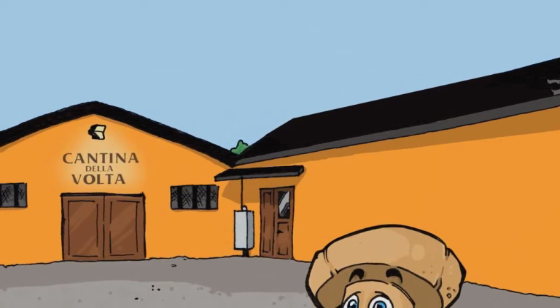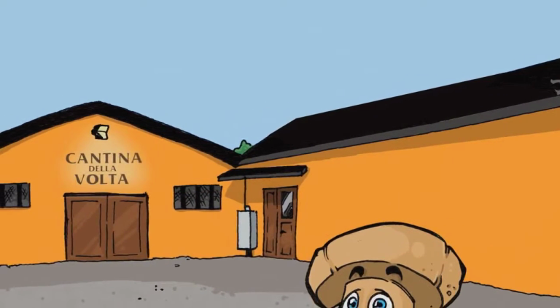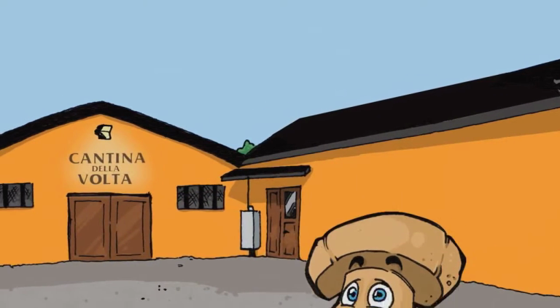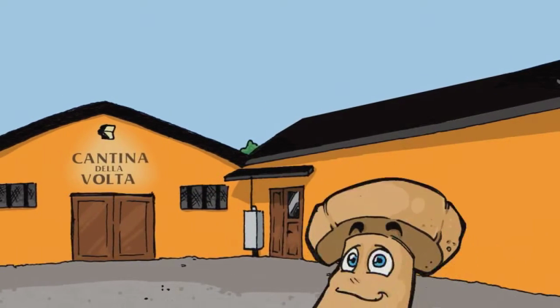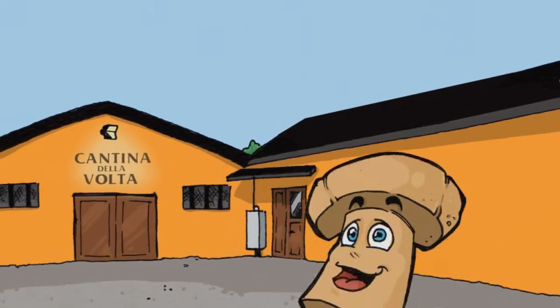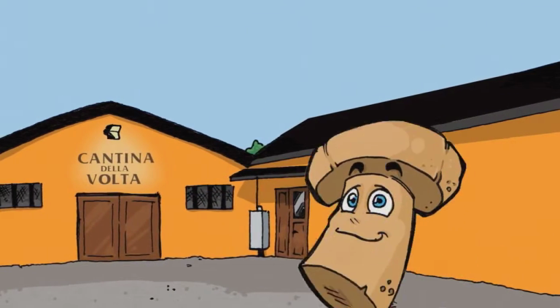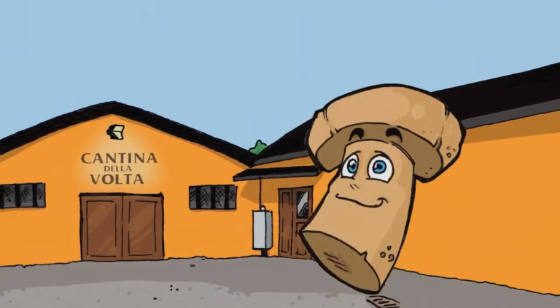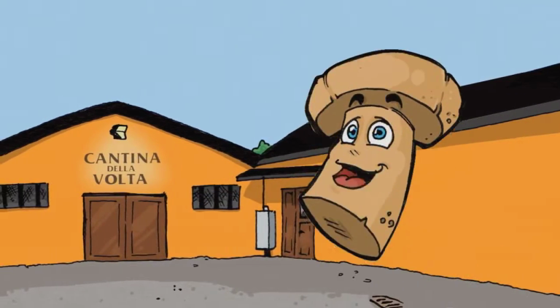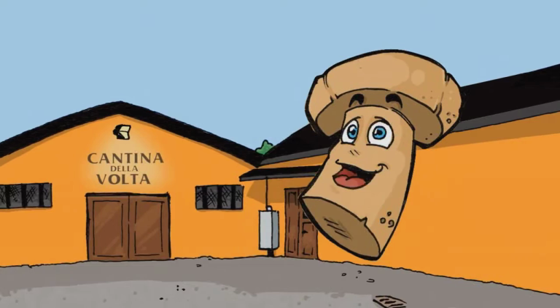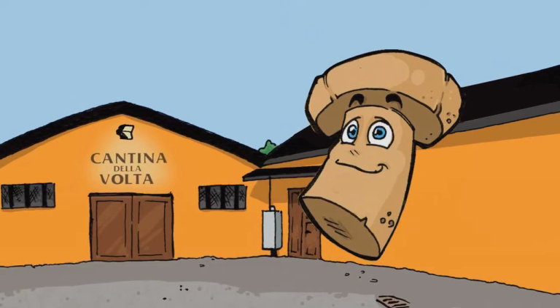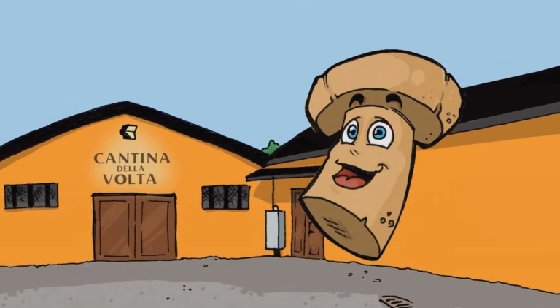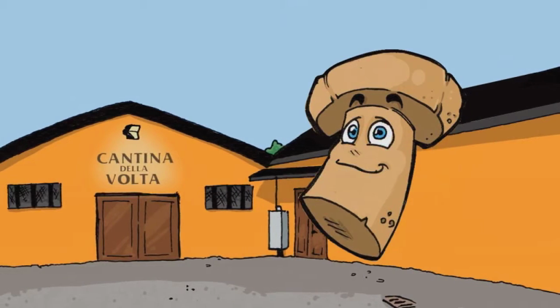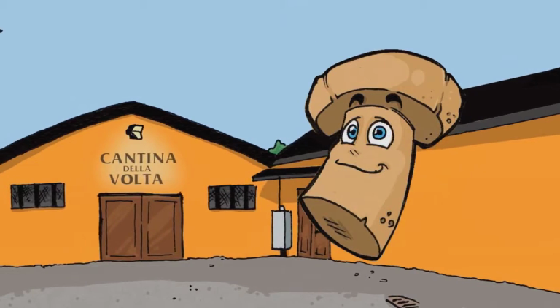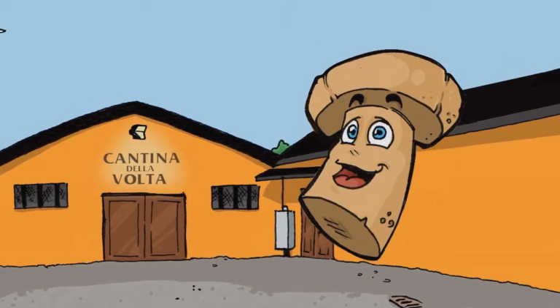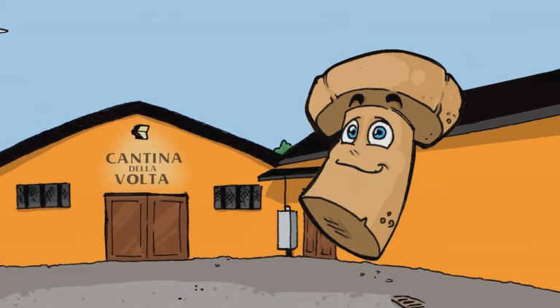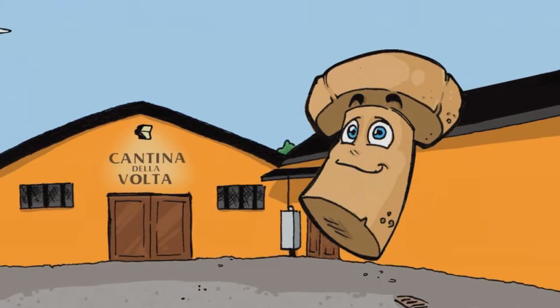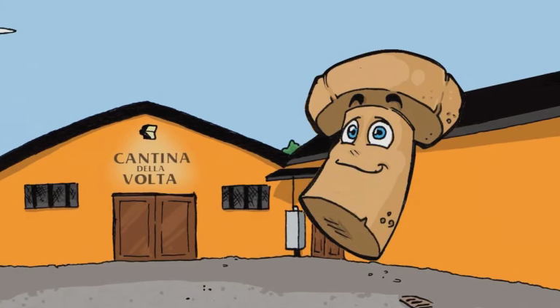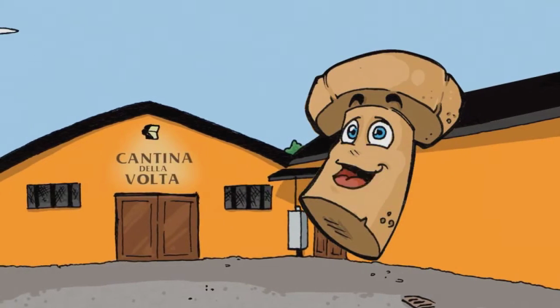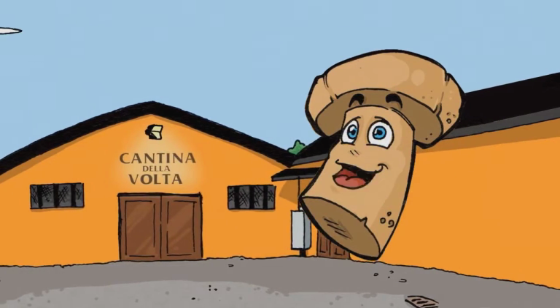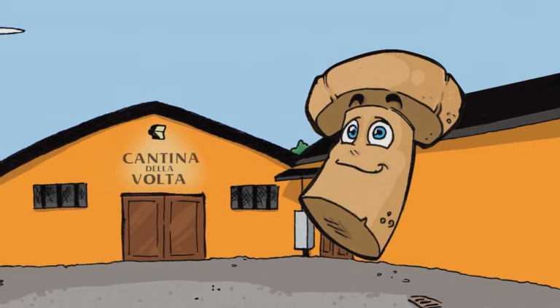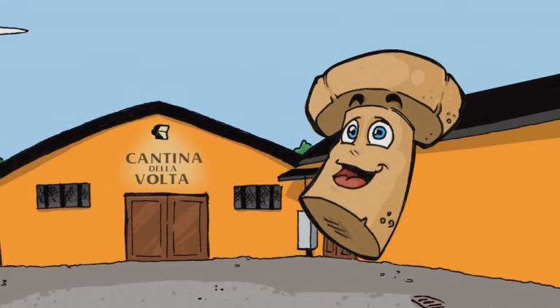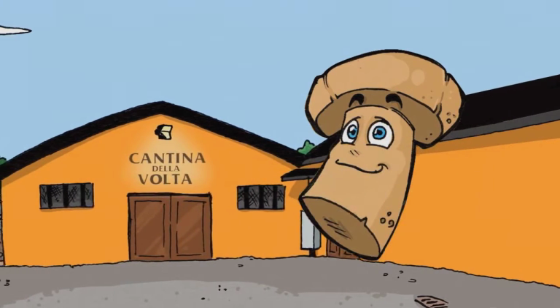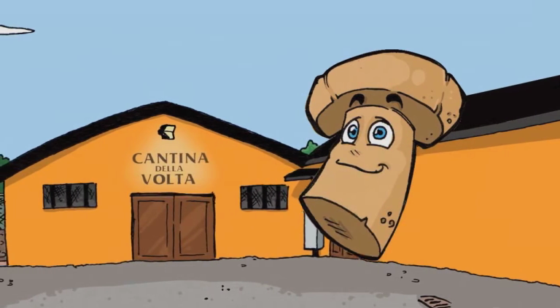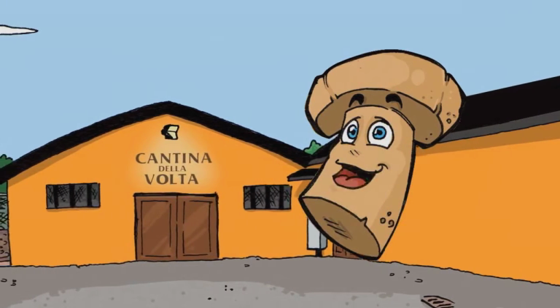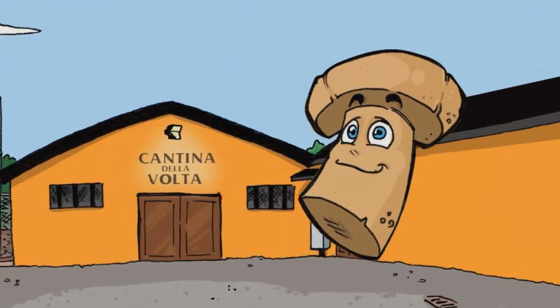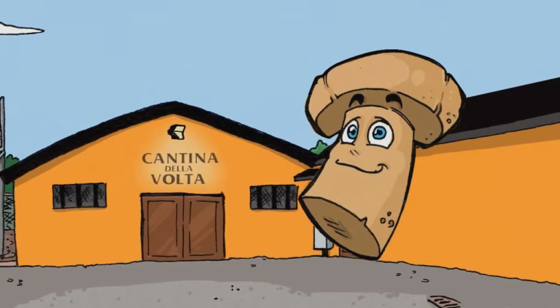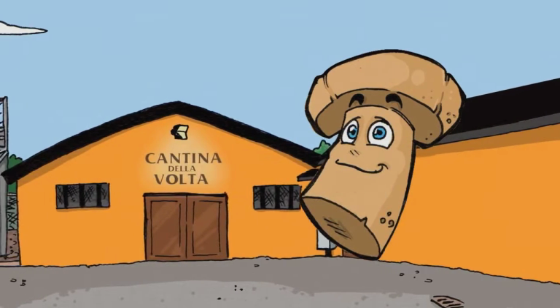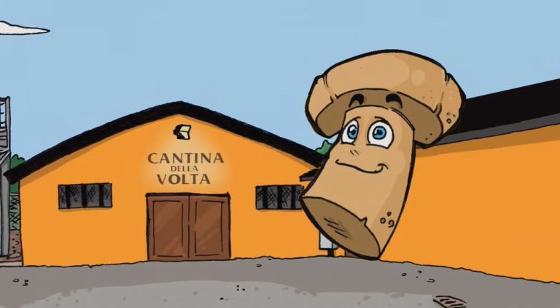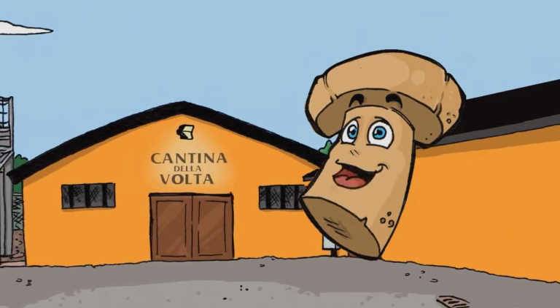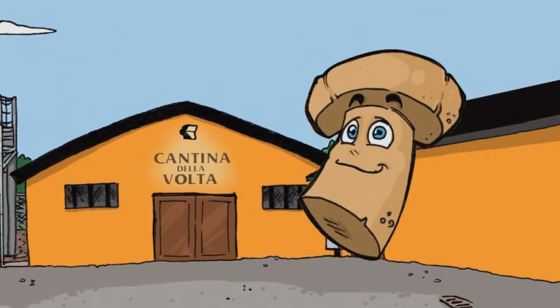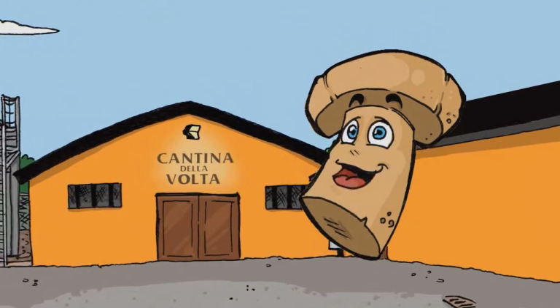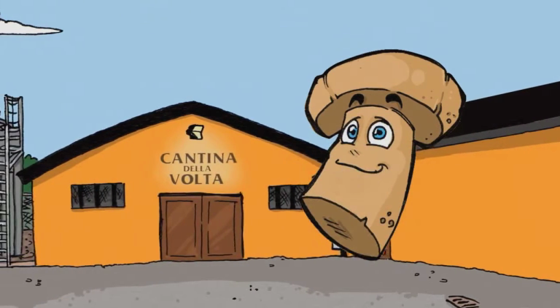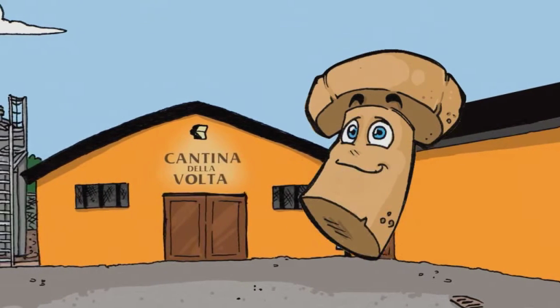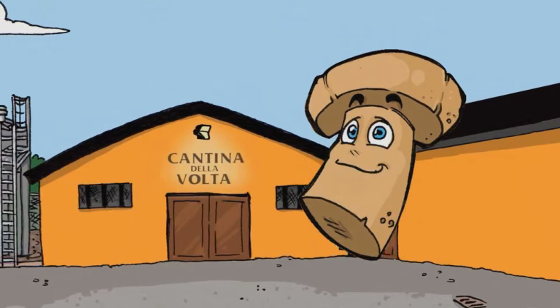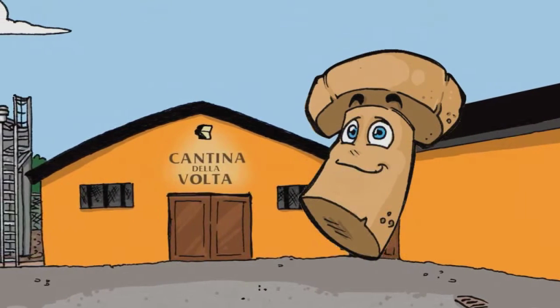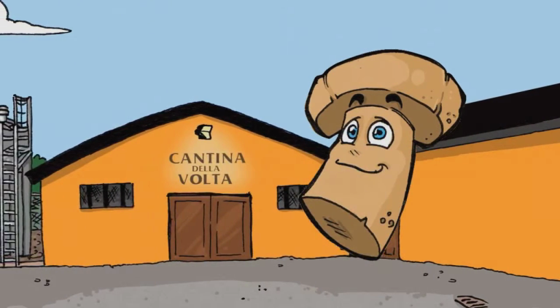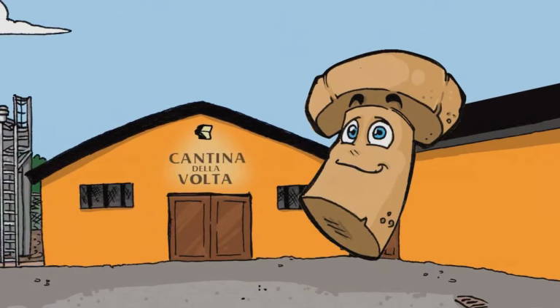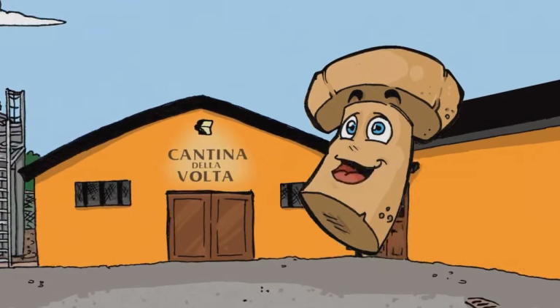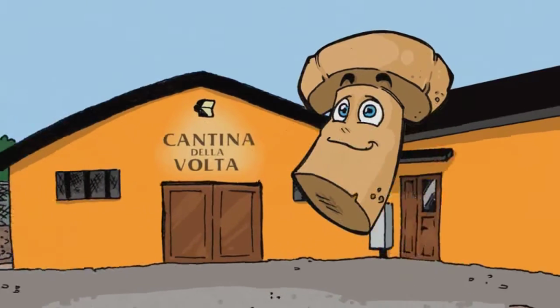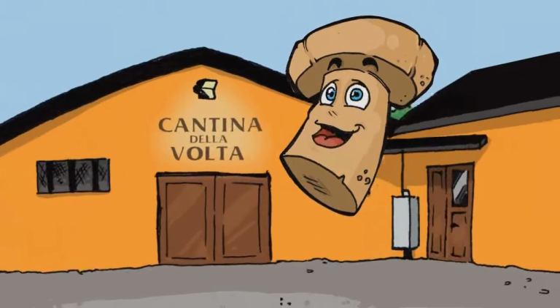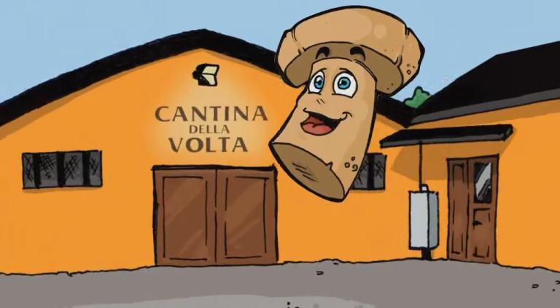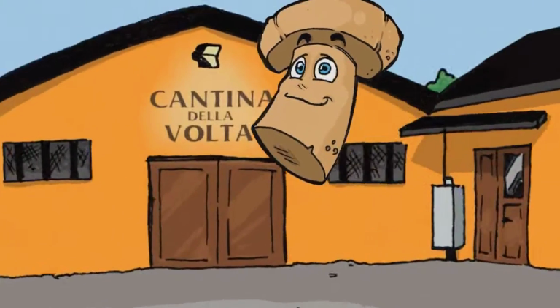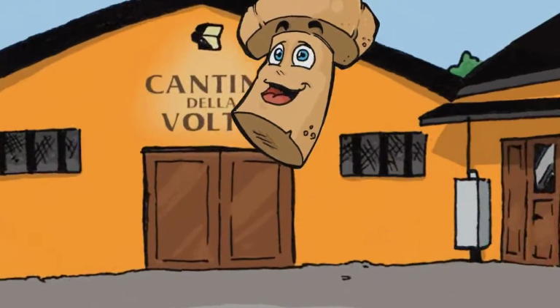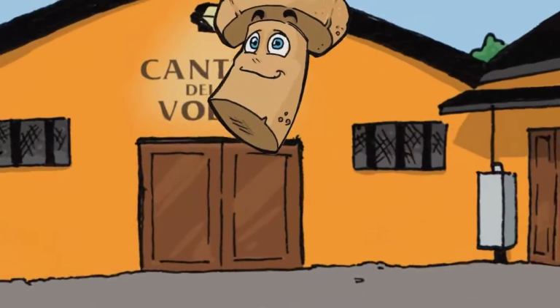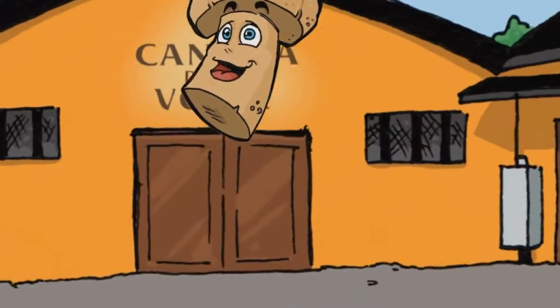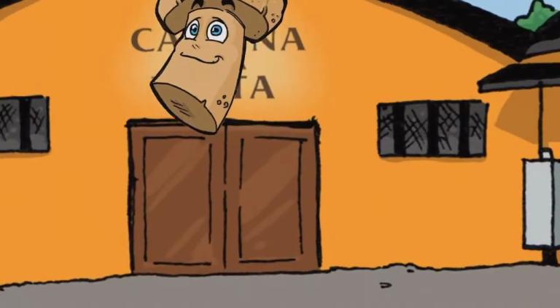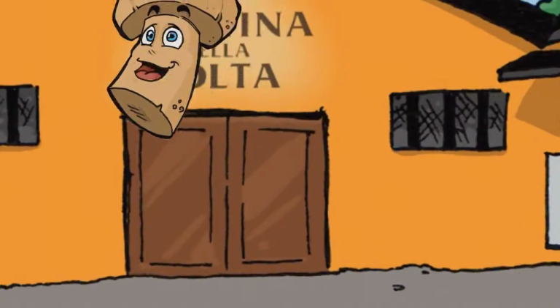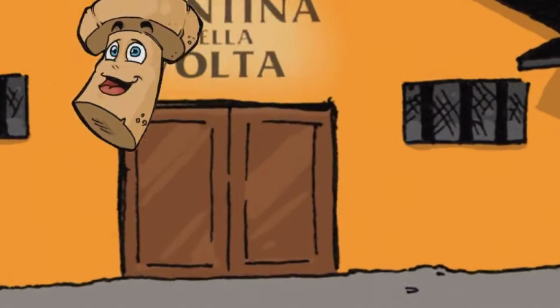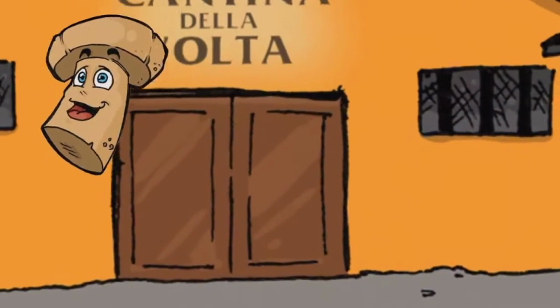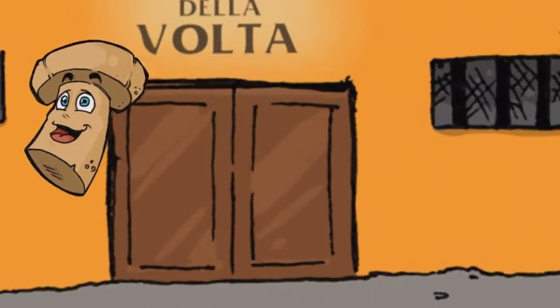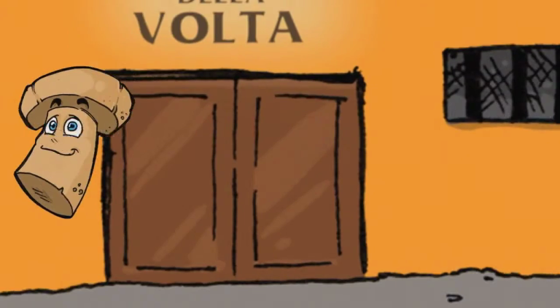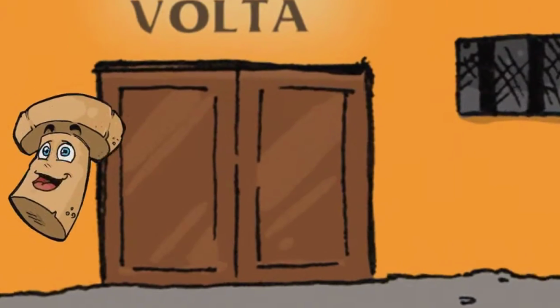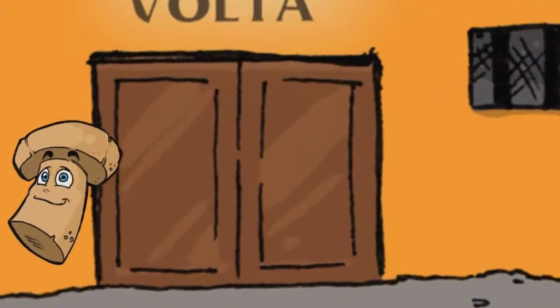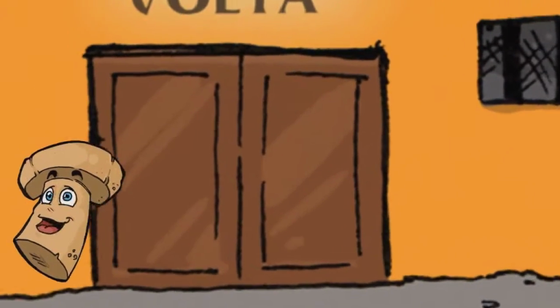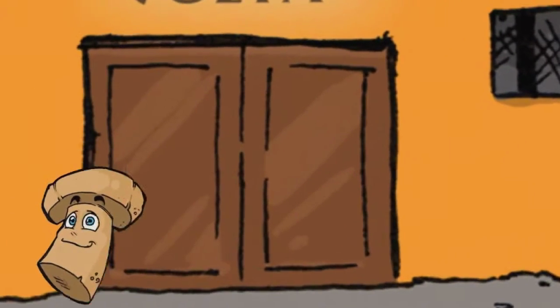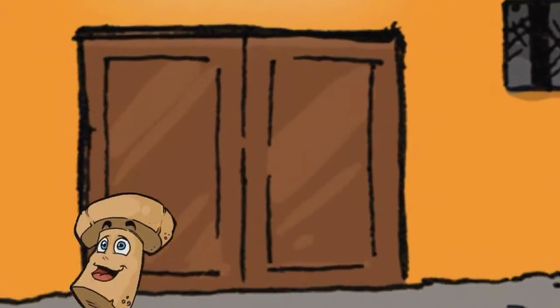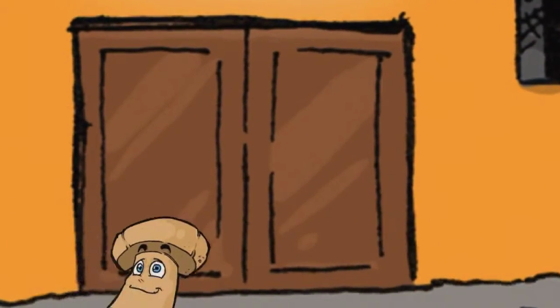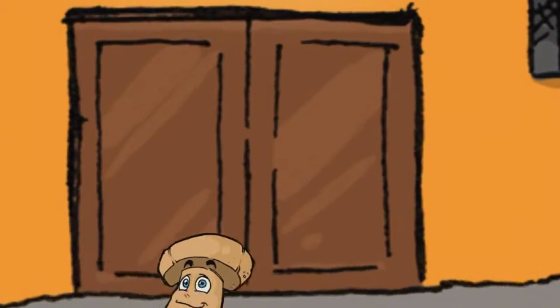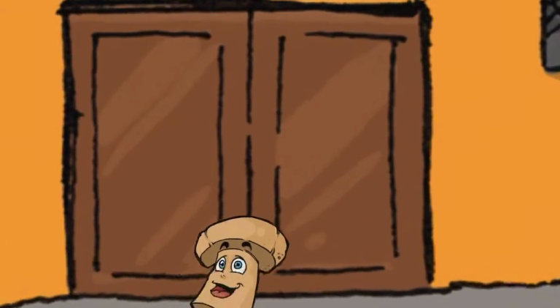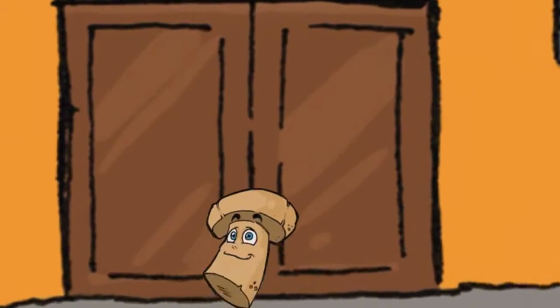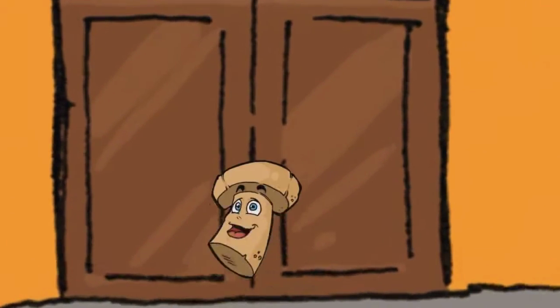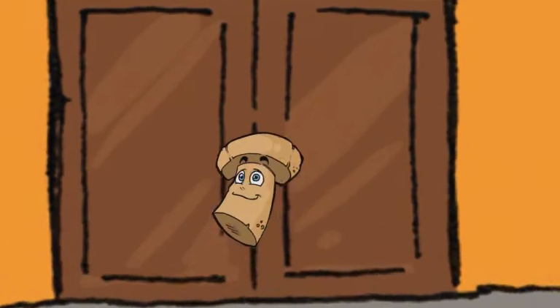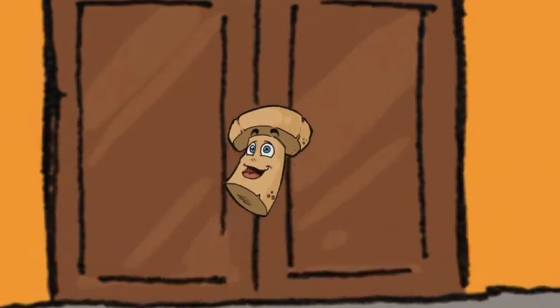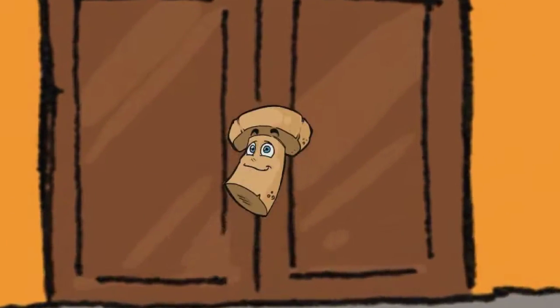Hello everyone, I'm Captain Cork, the mascot of Cantina della Volta. Come with me and we'll discover the secrets of my winery together.